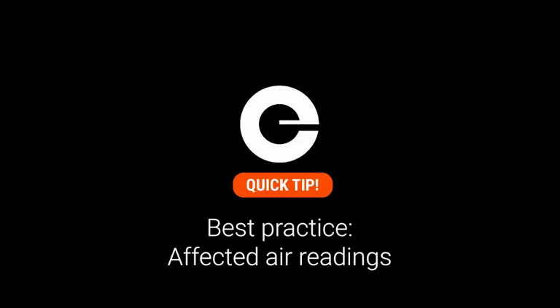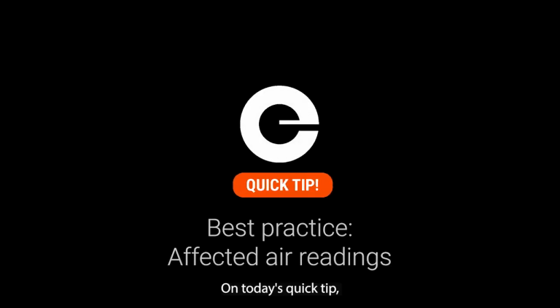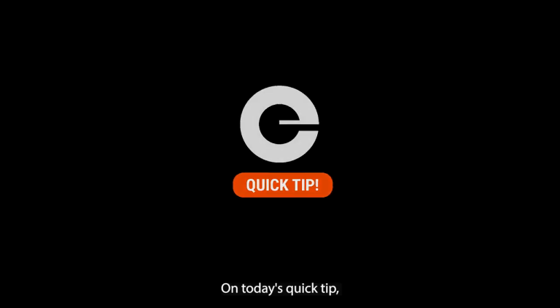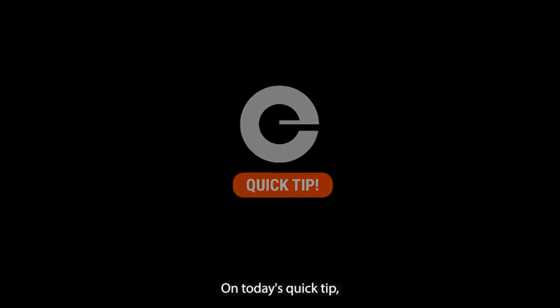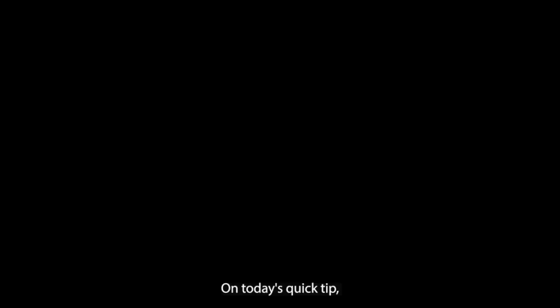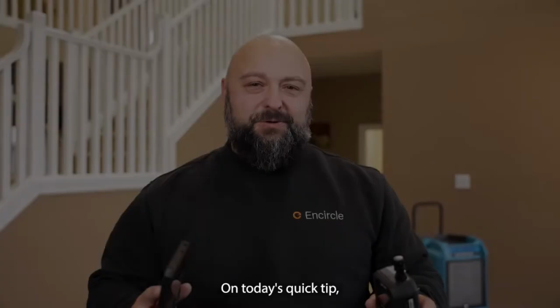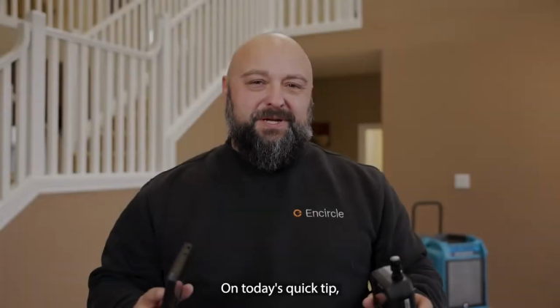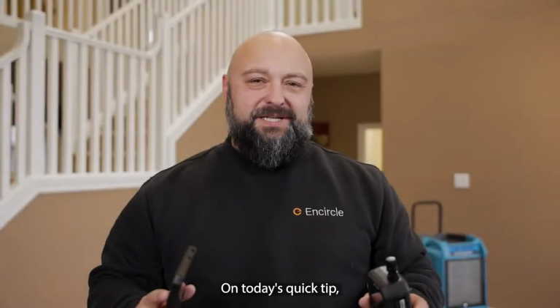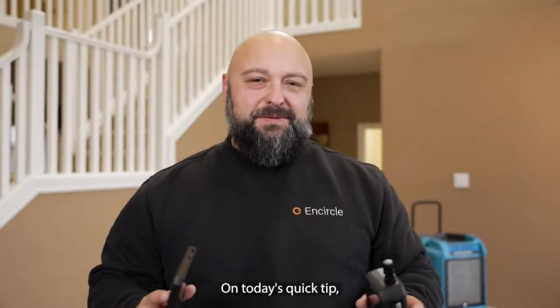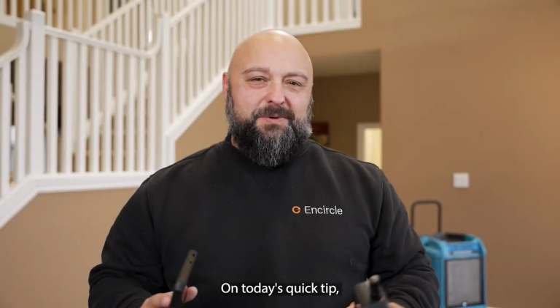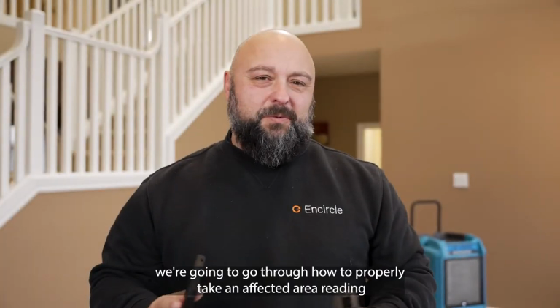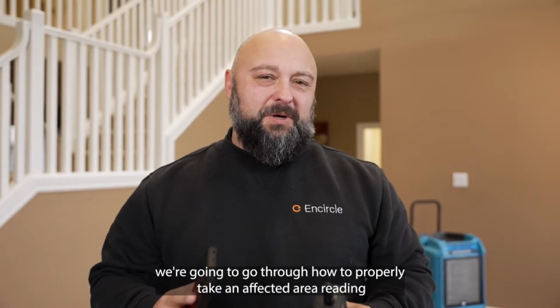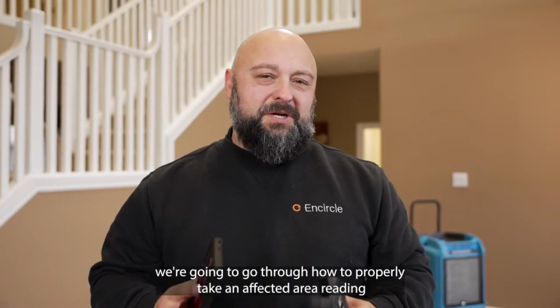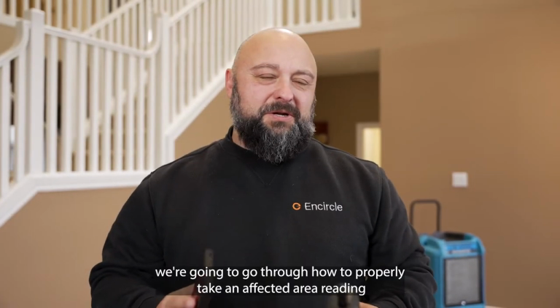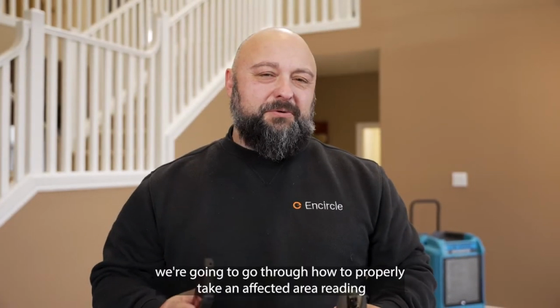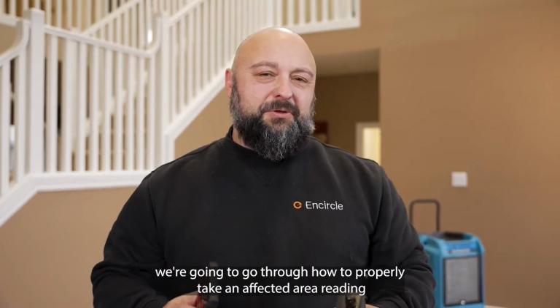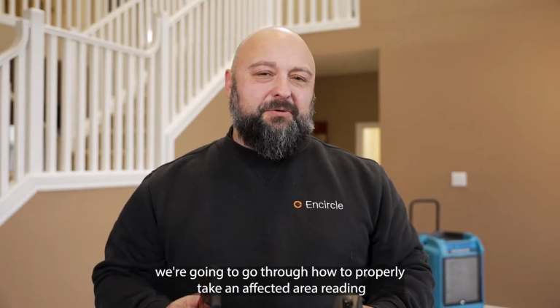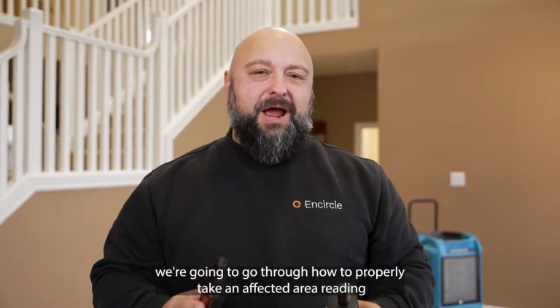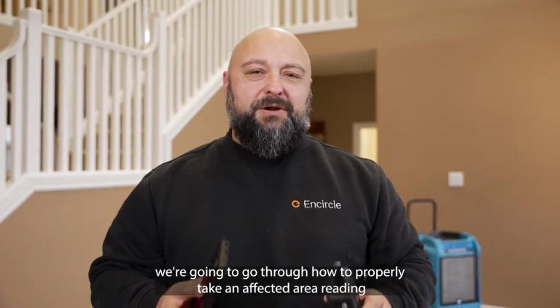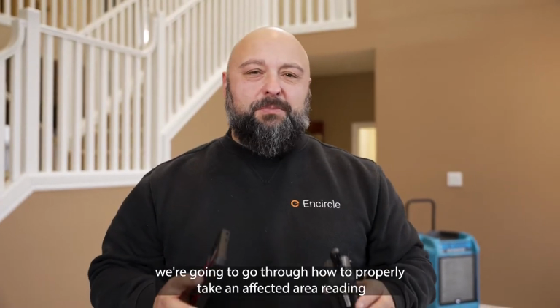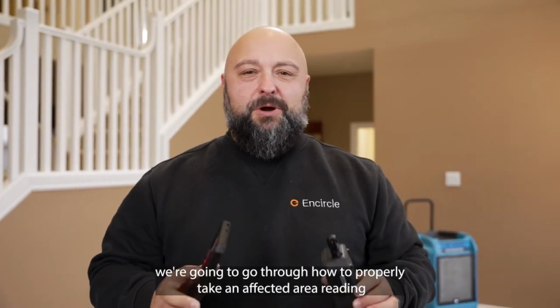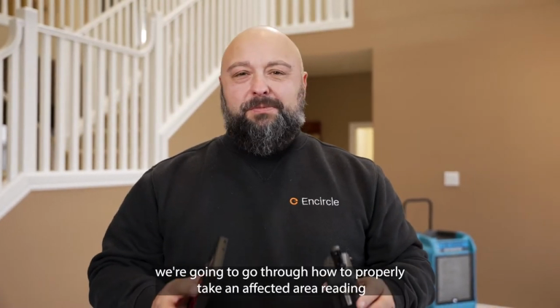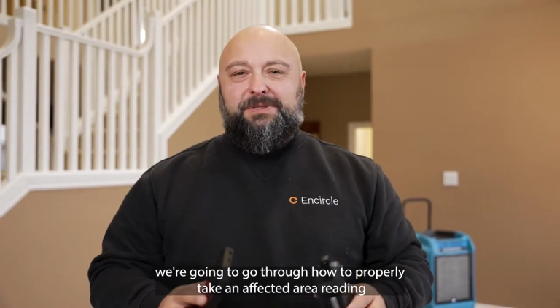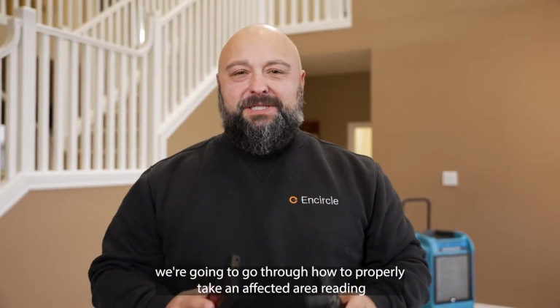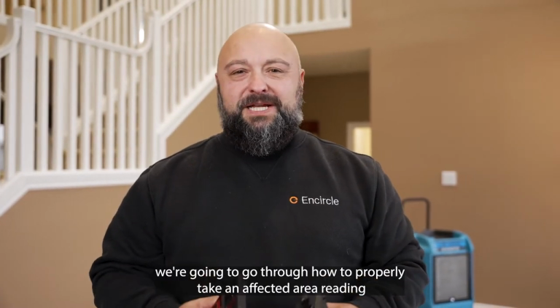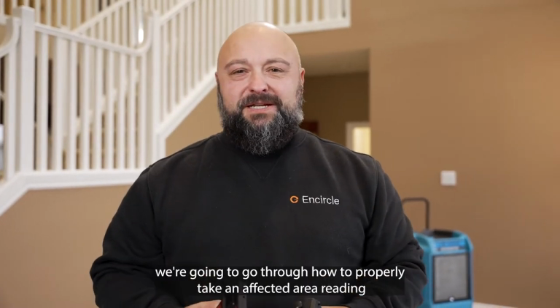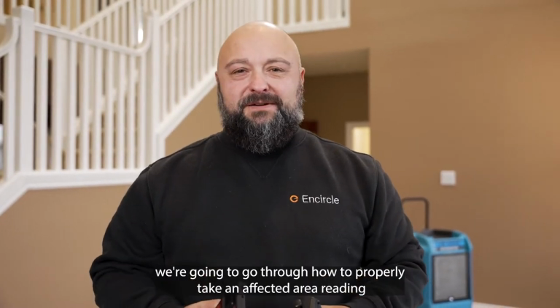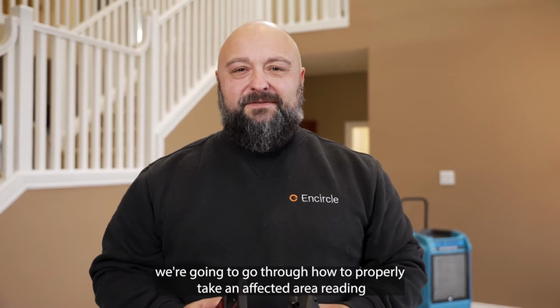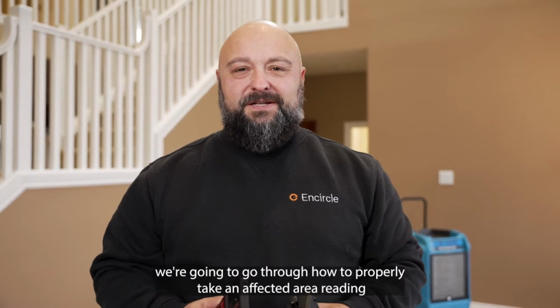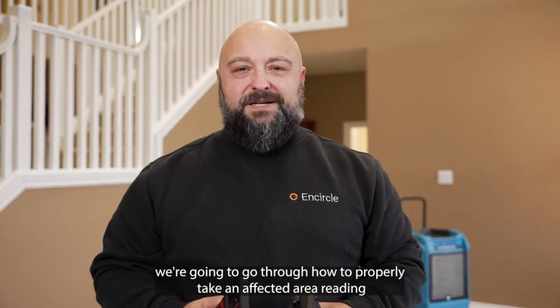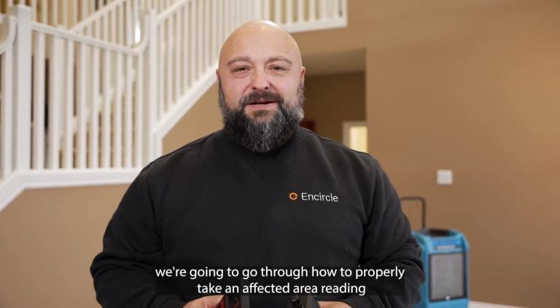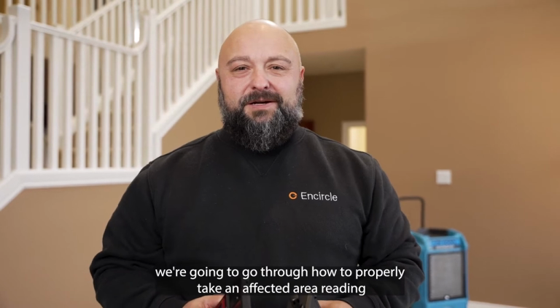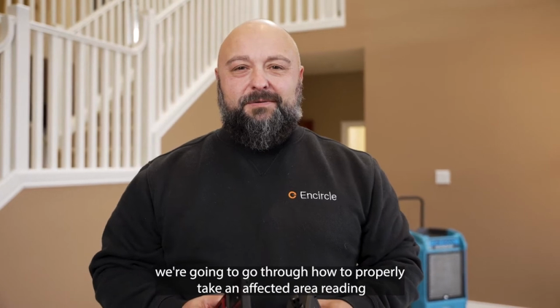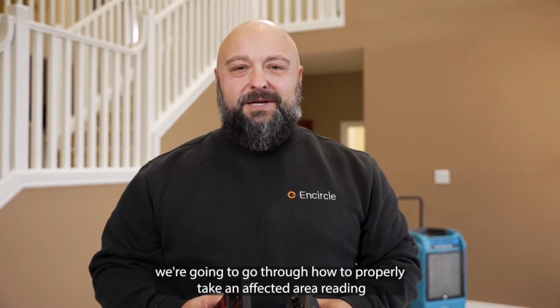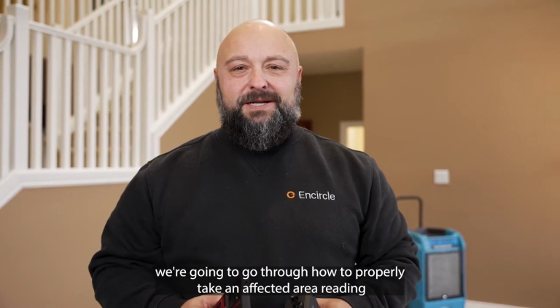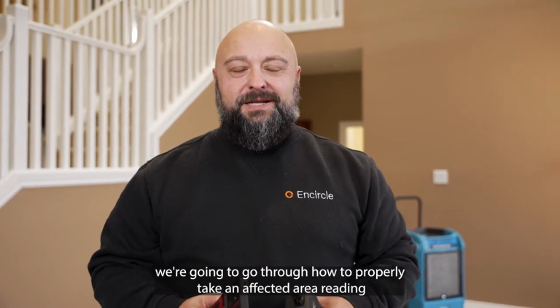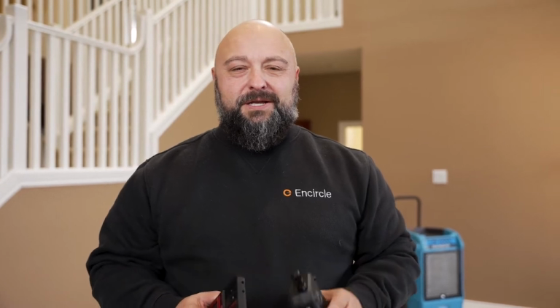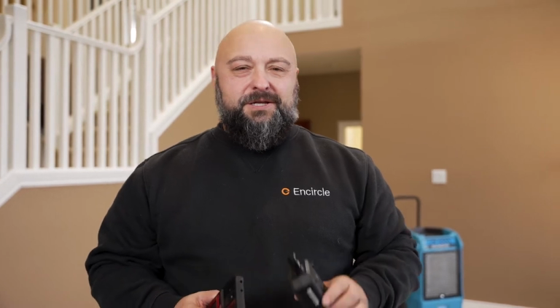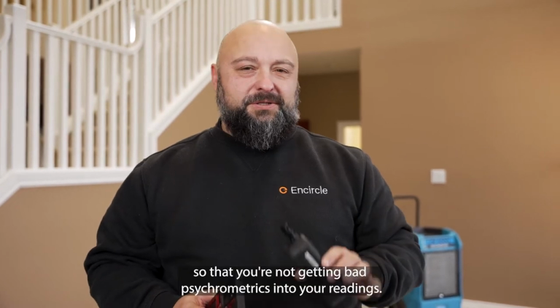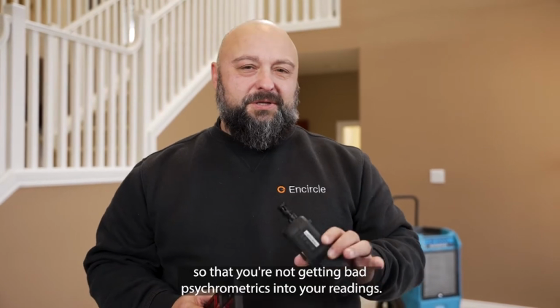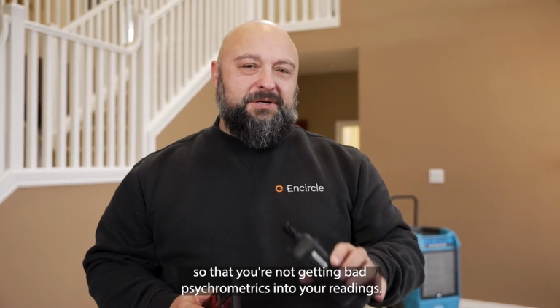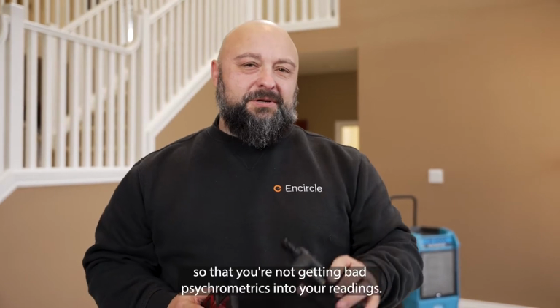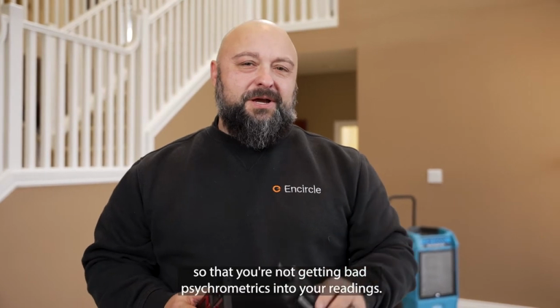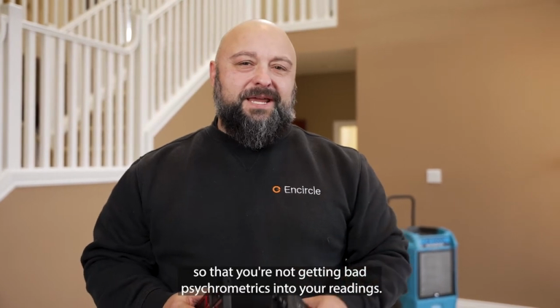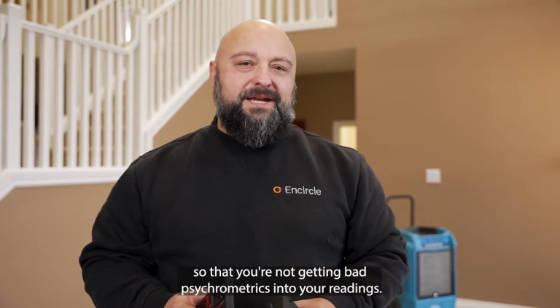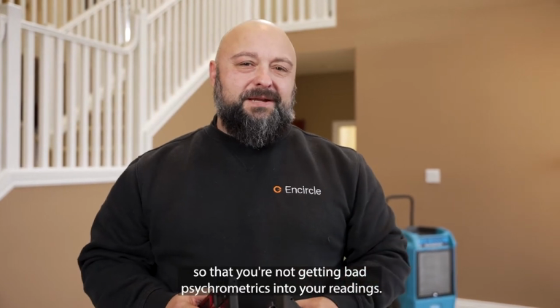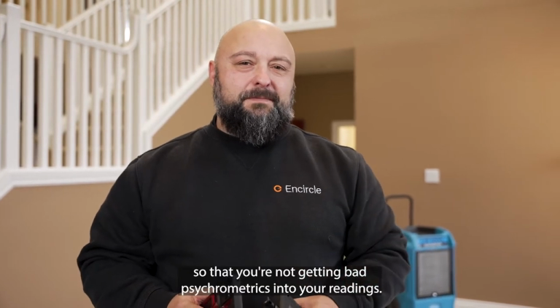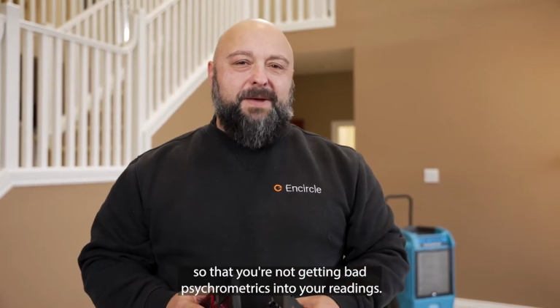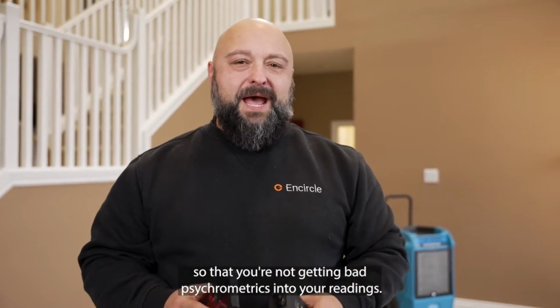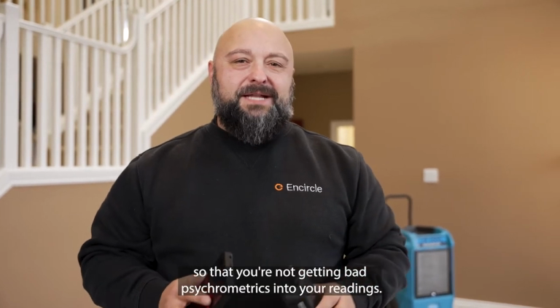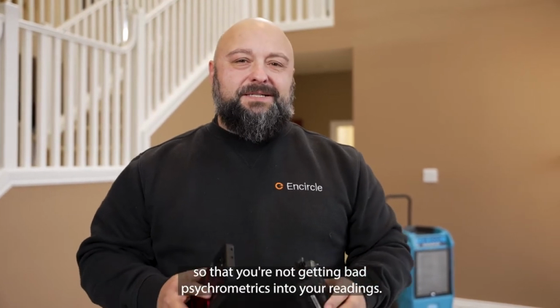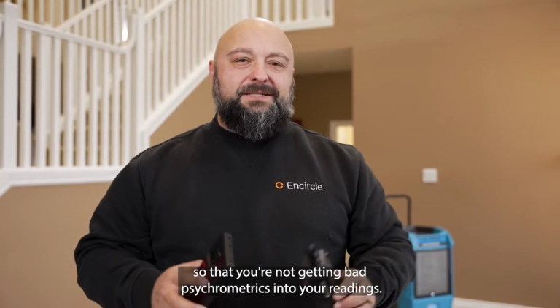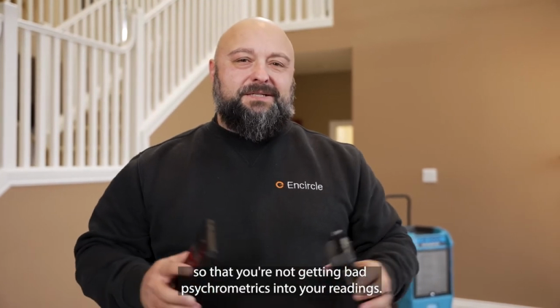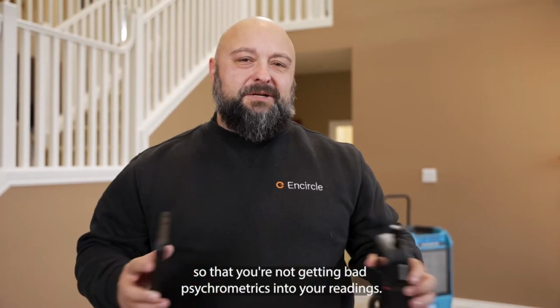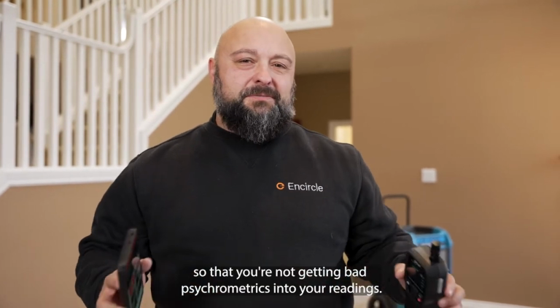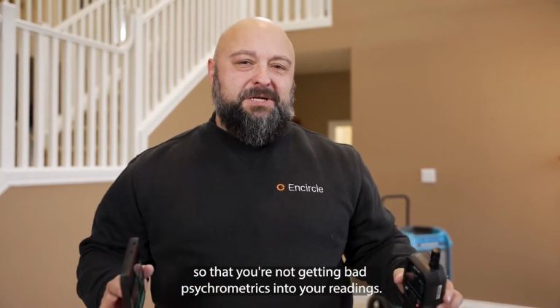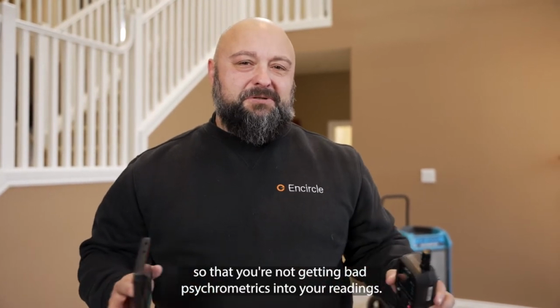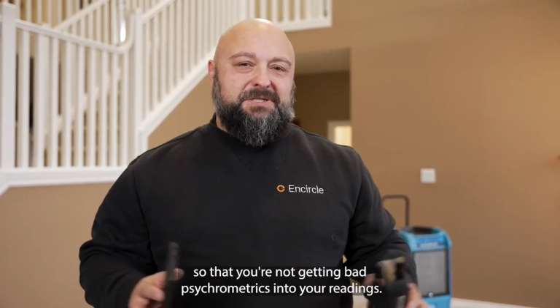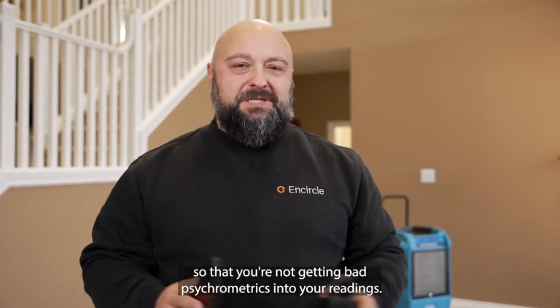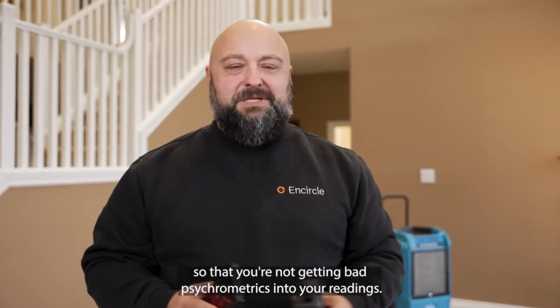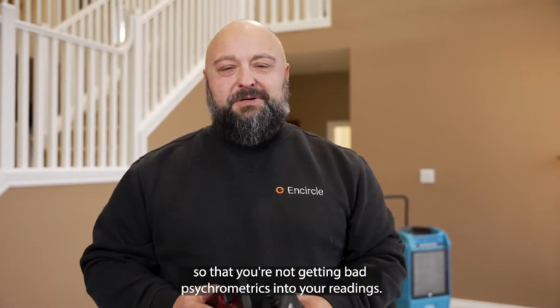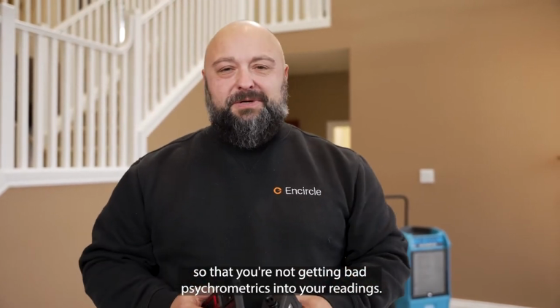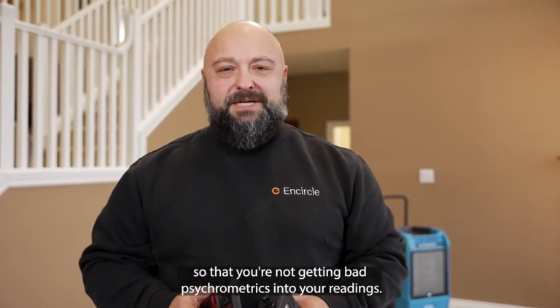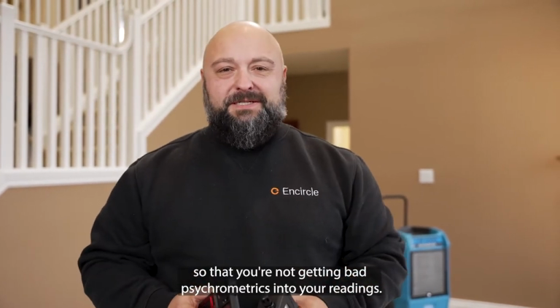On today's quick tip, we're going to go through how to properly take an affected area reading so that you're not getting bad psychometrics into your readings.